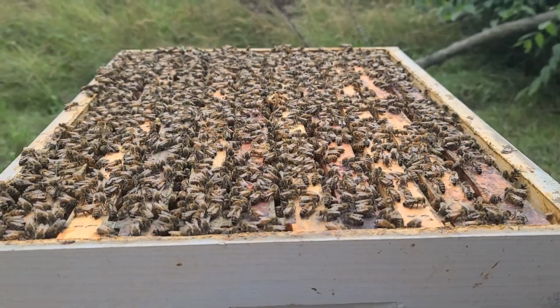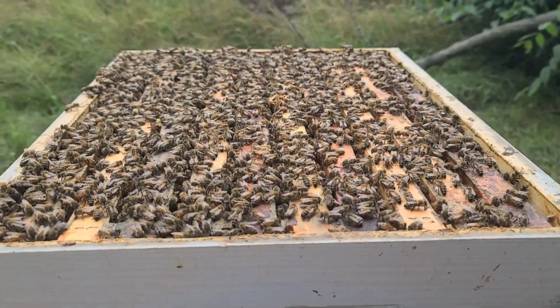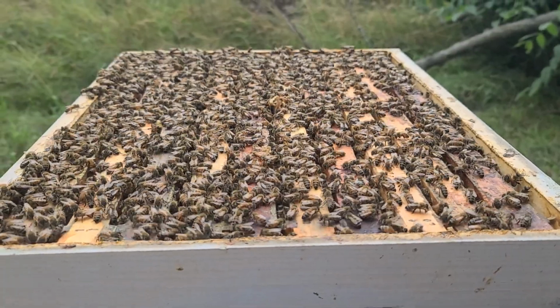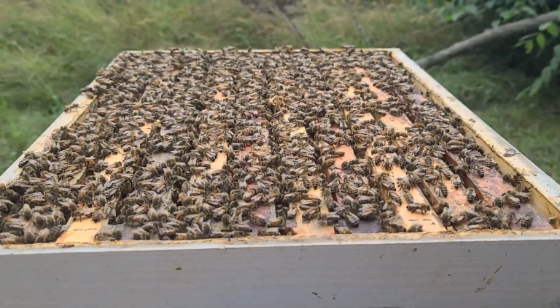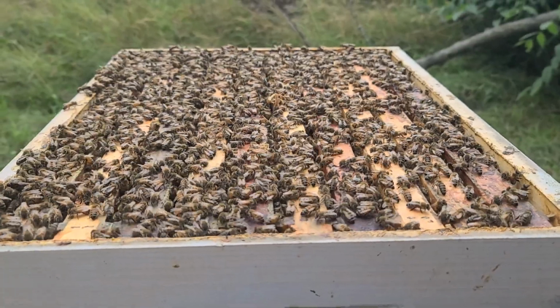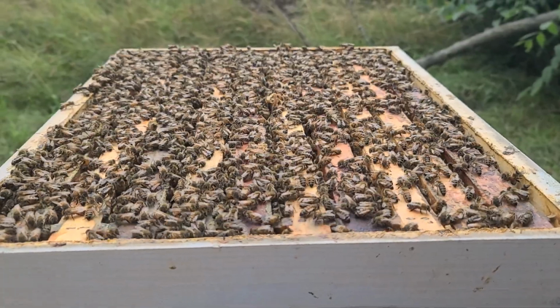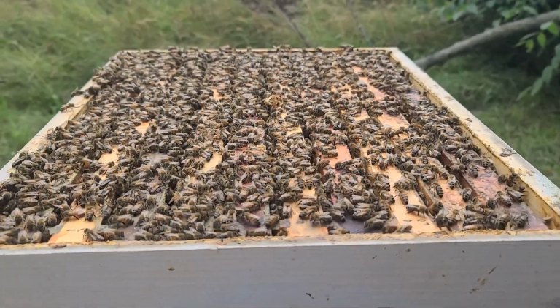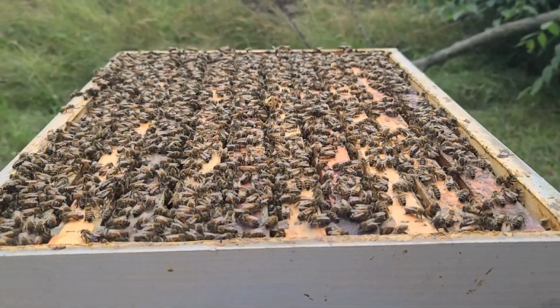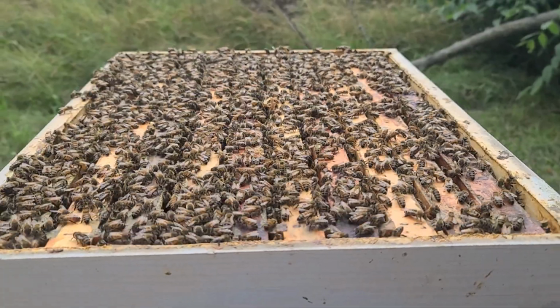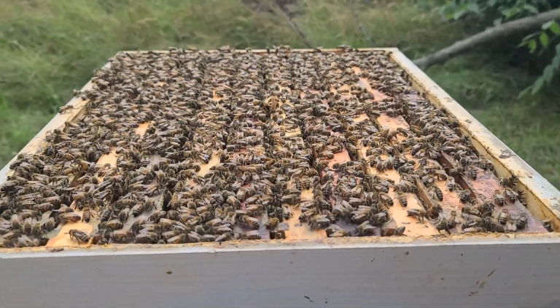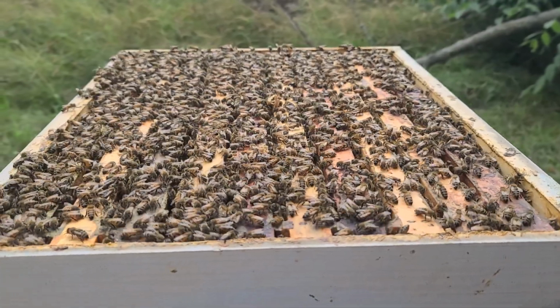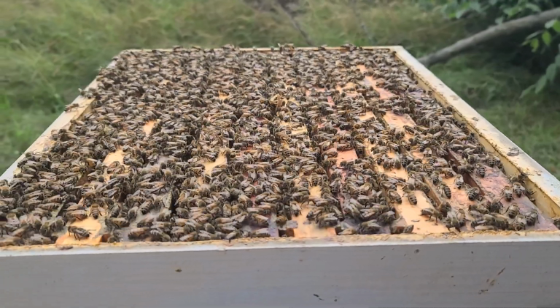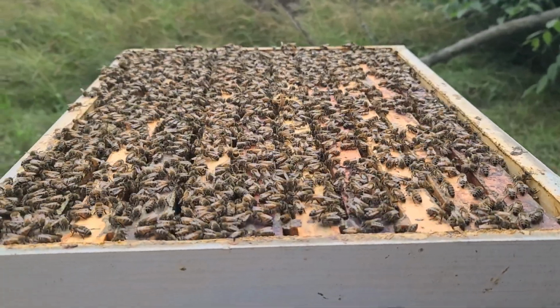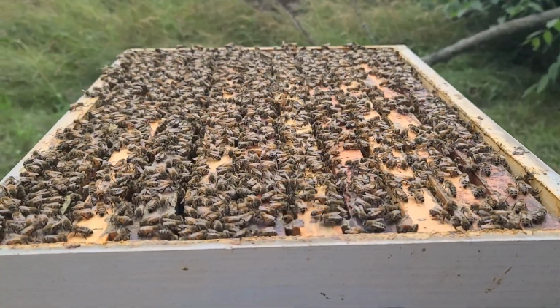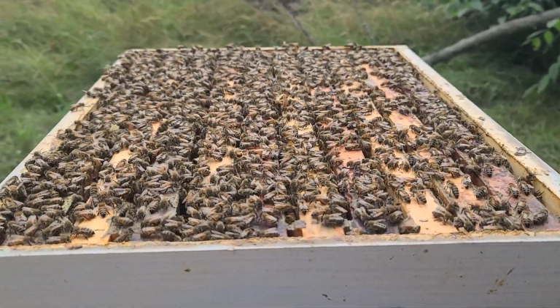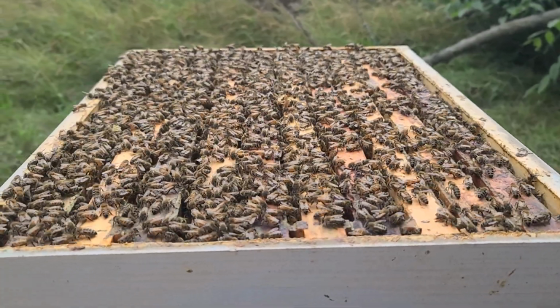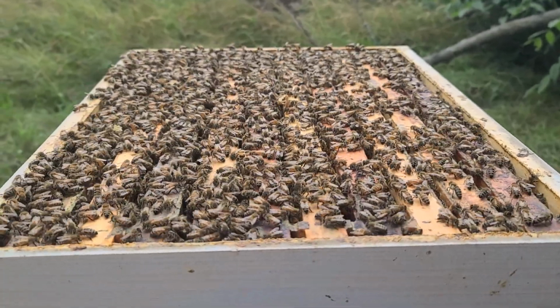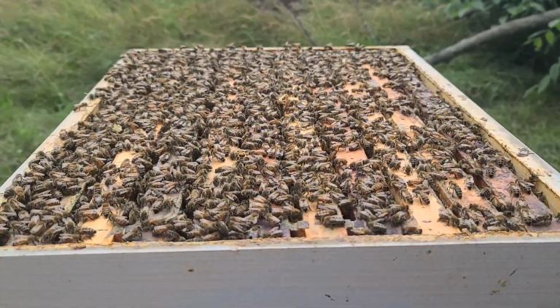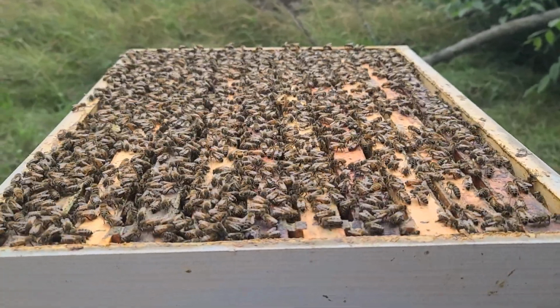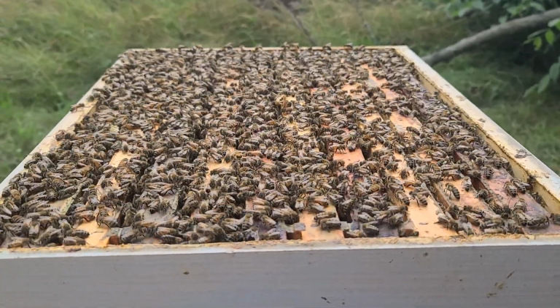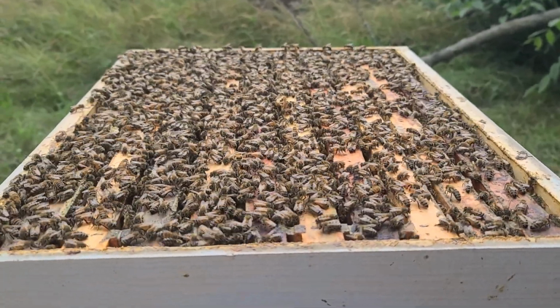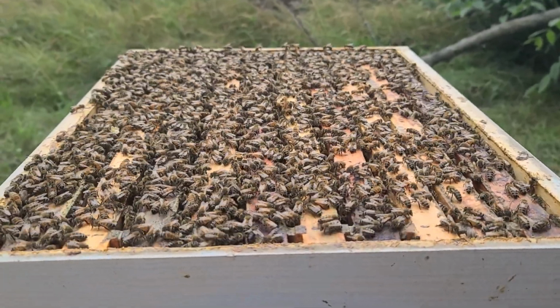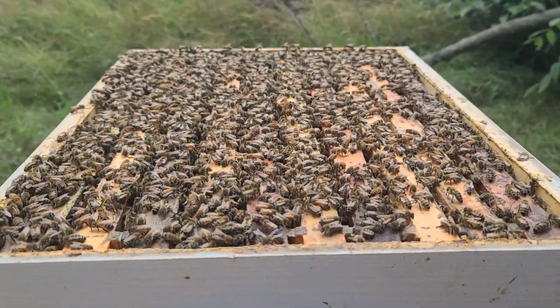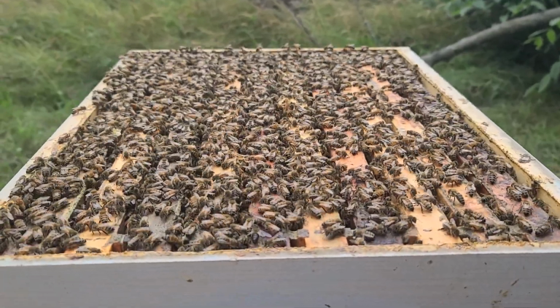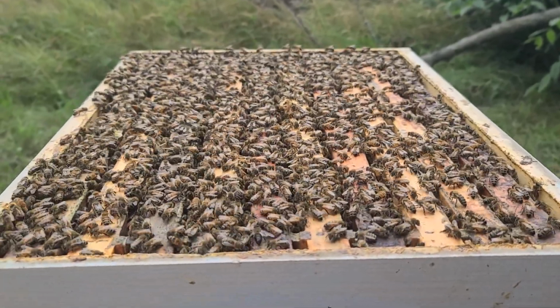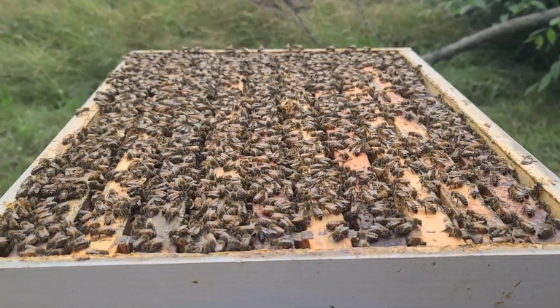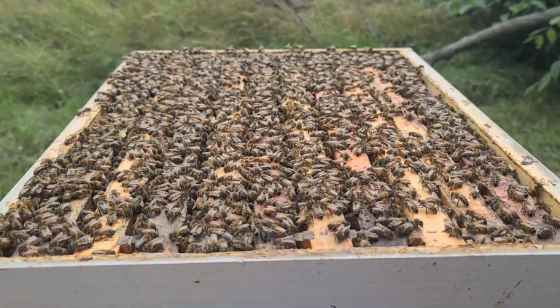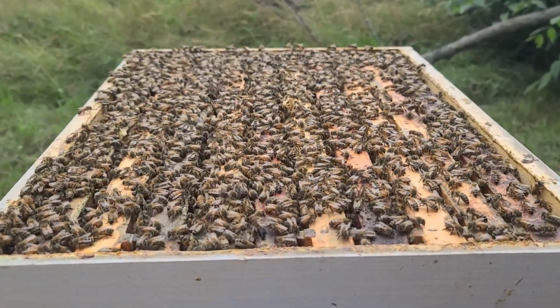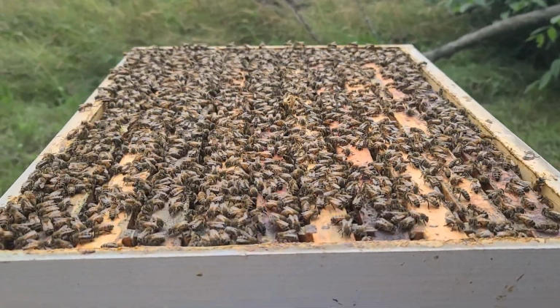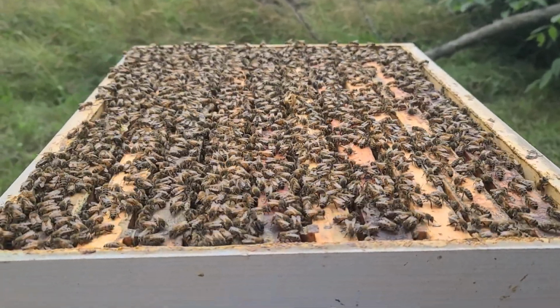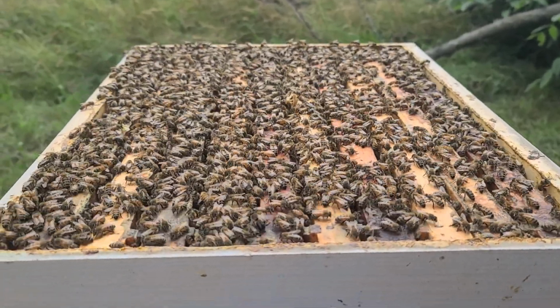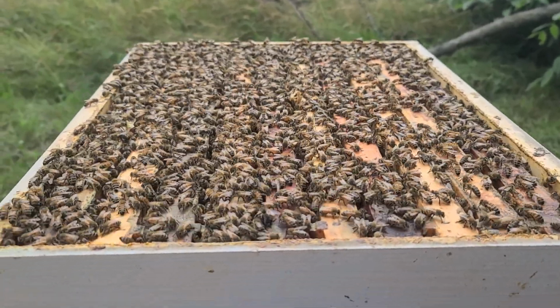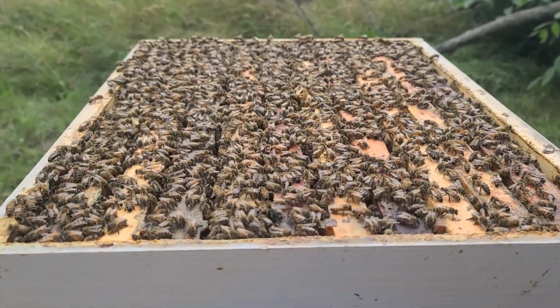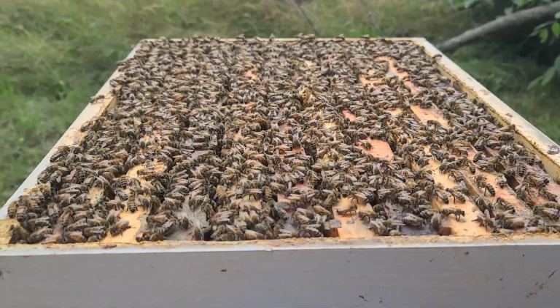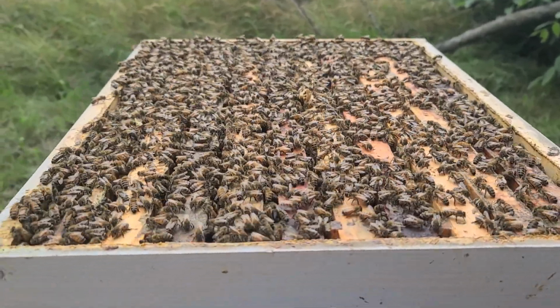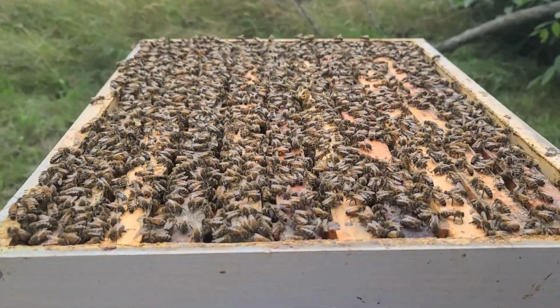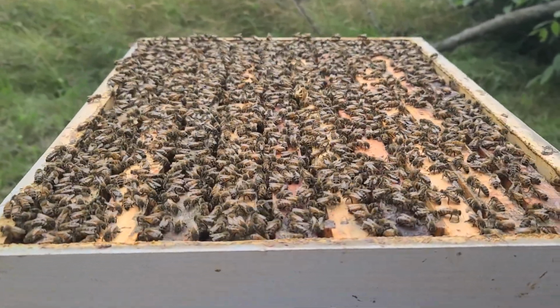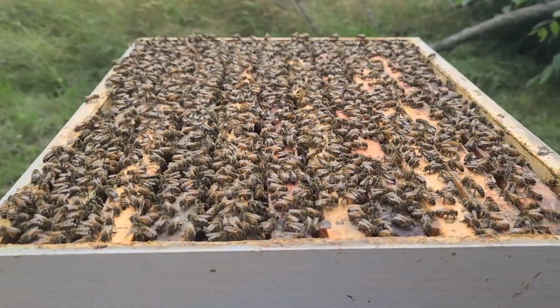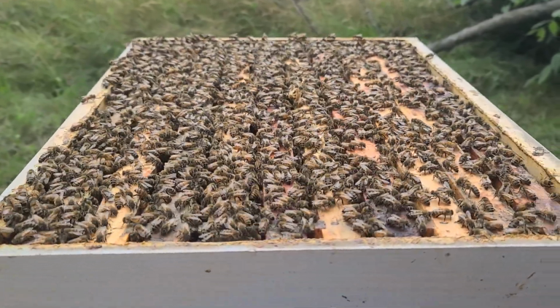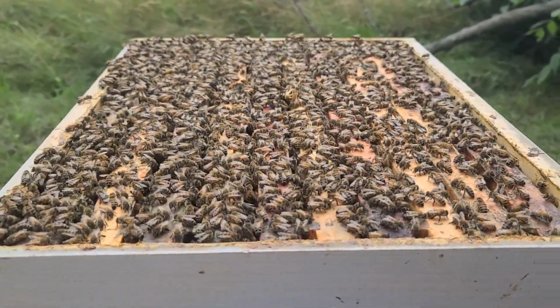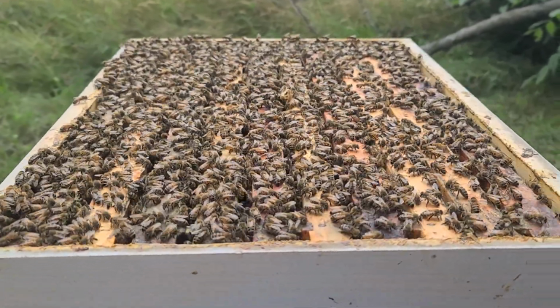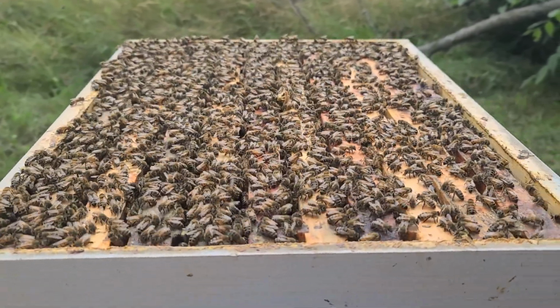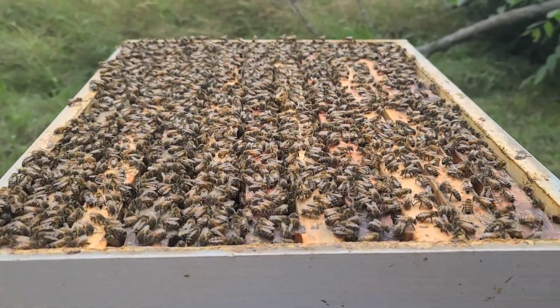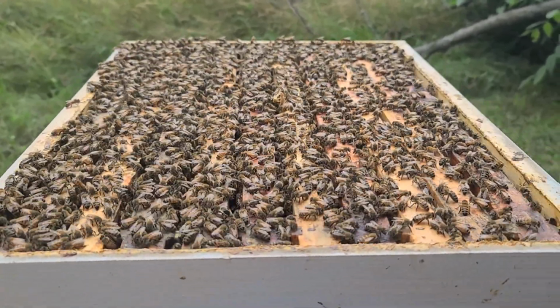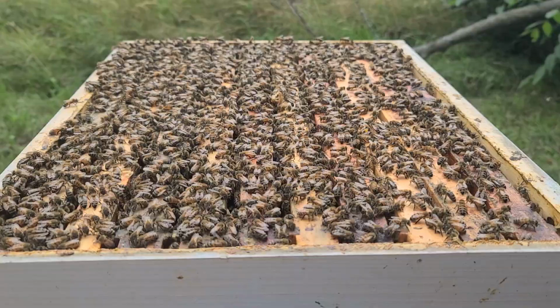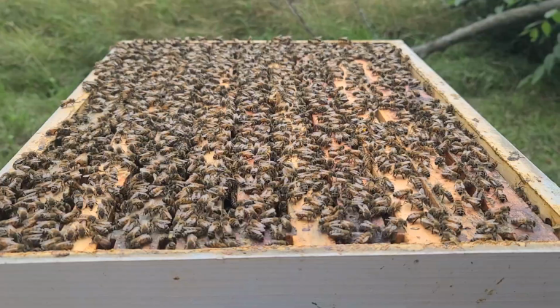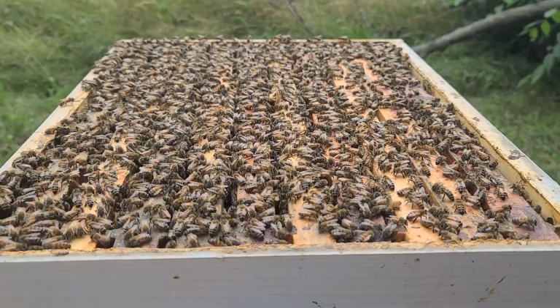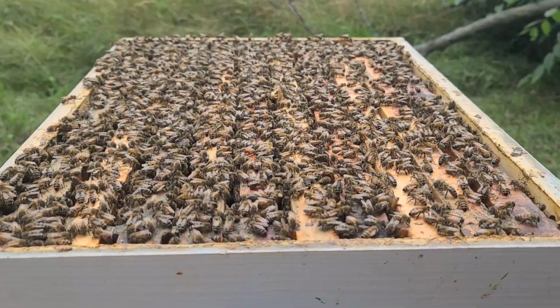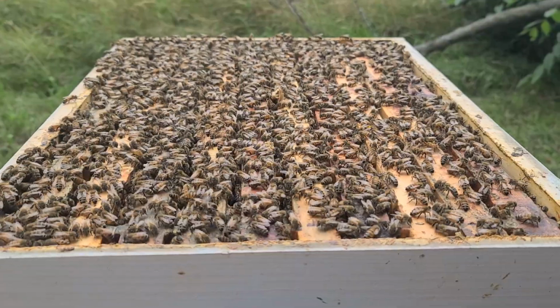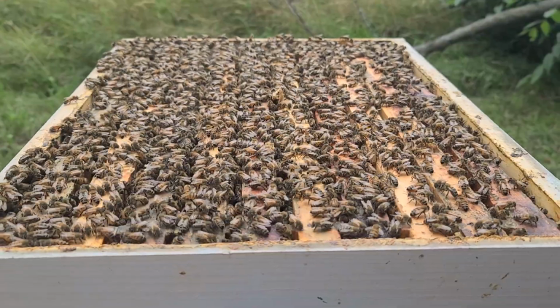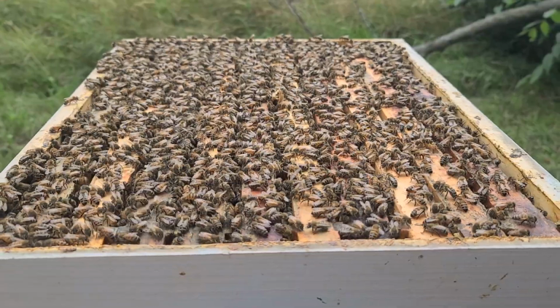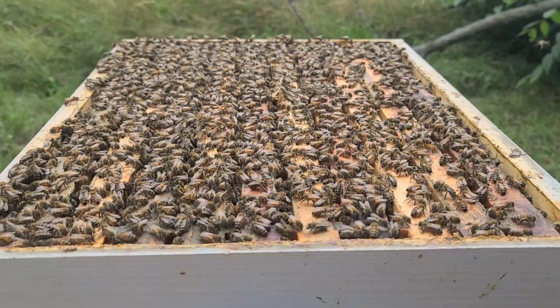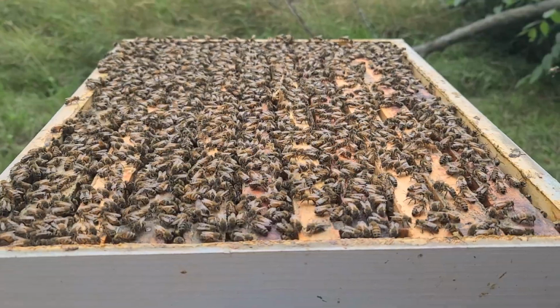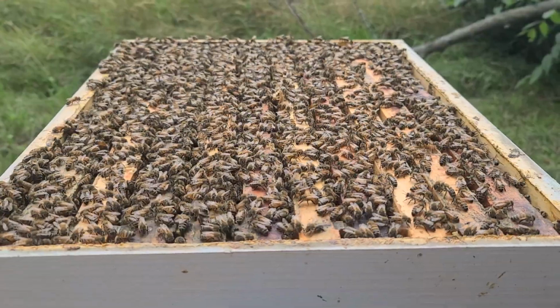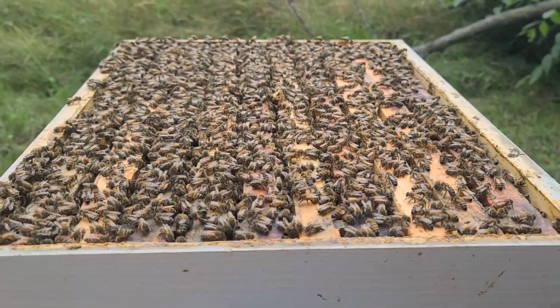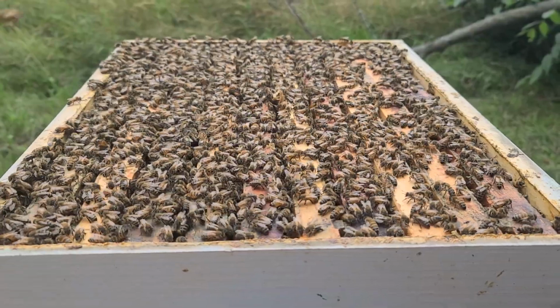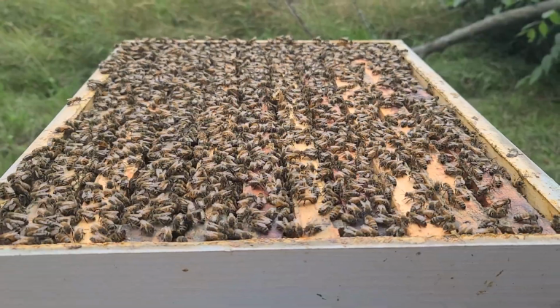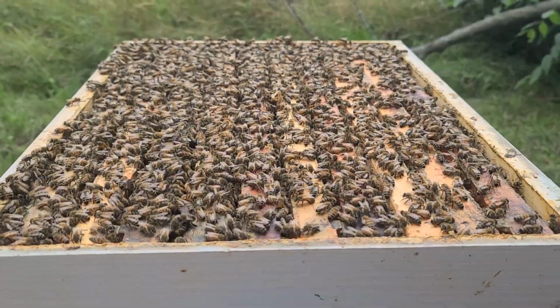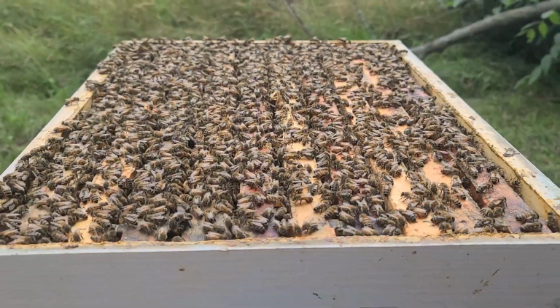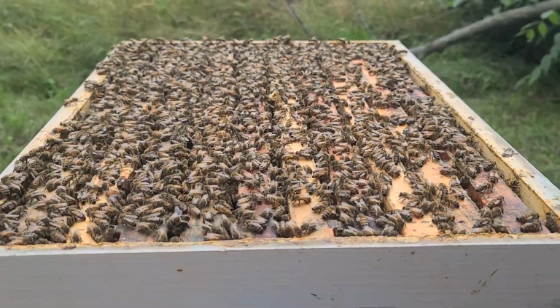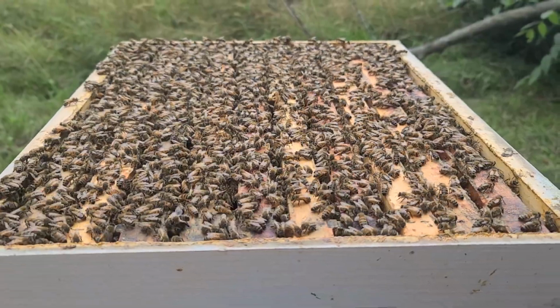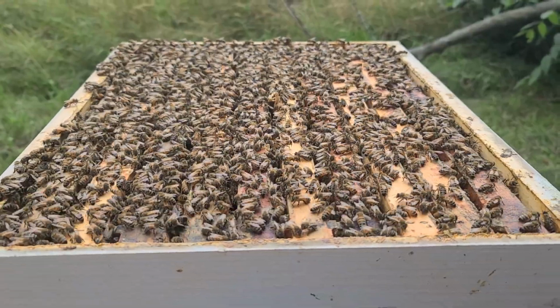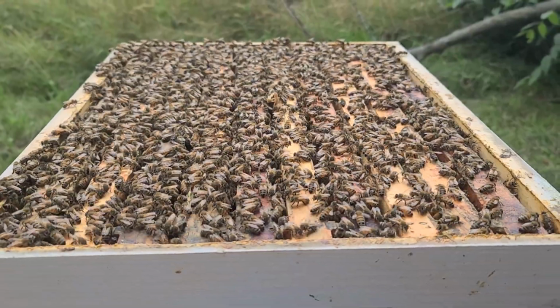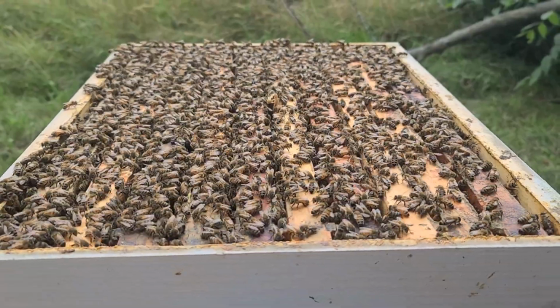It's July 12th, we're out in the bee yard checking to make sure the bees have enough room with the nectar that's coming in here in Grand Rapids.